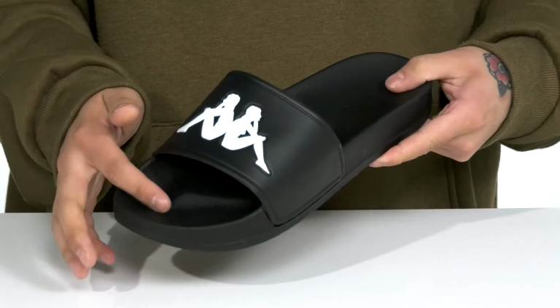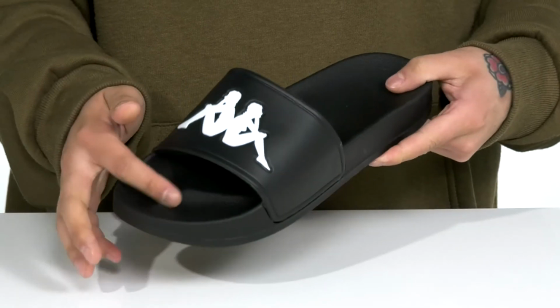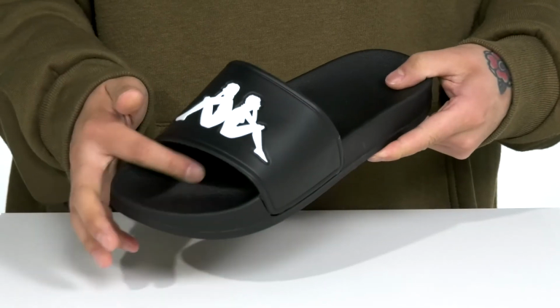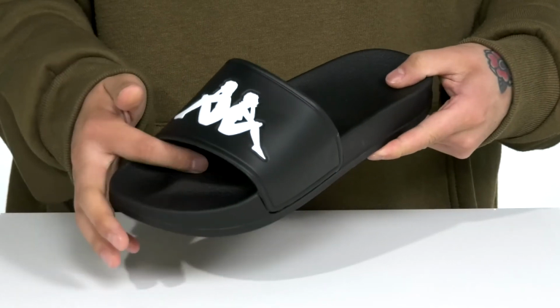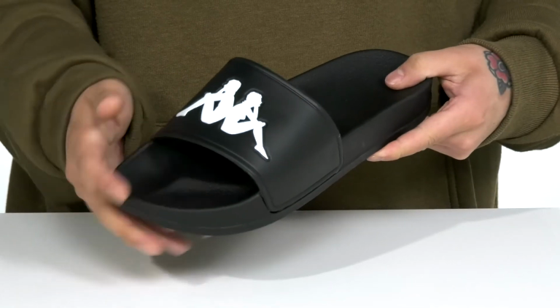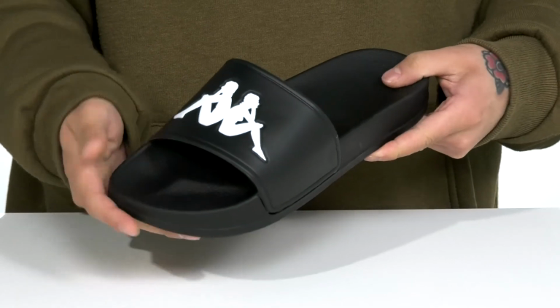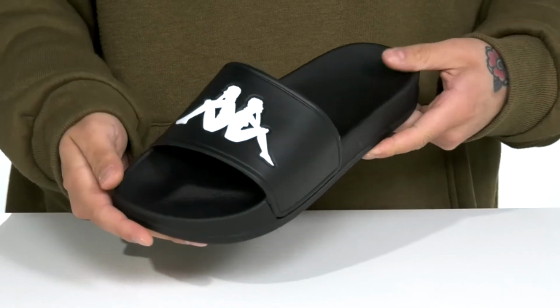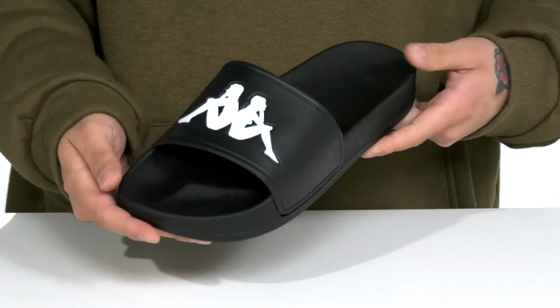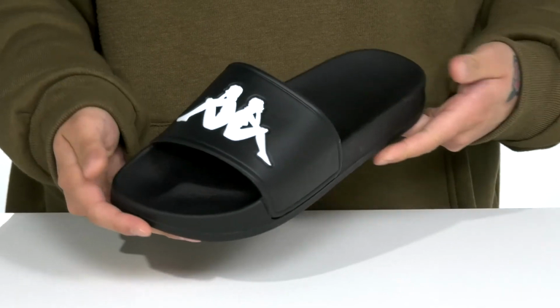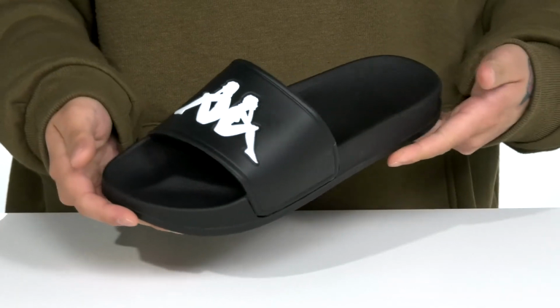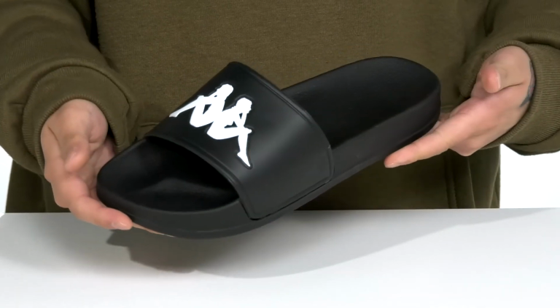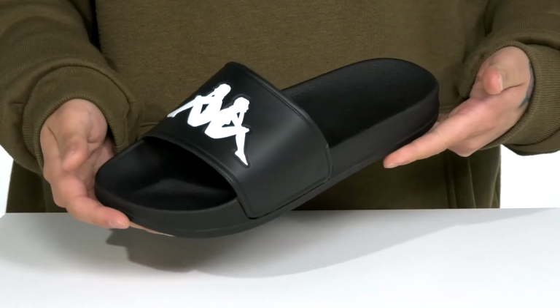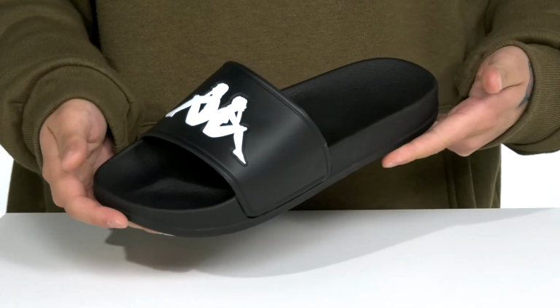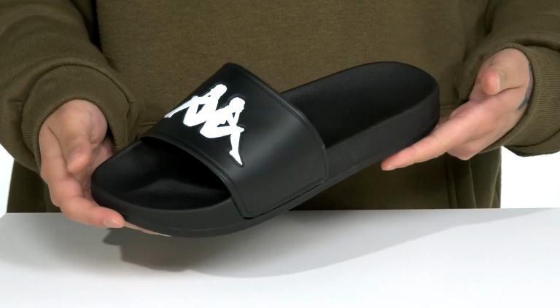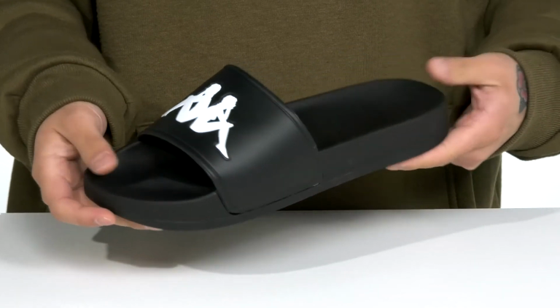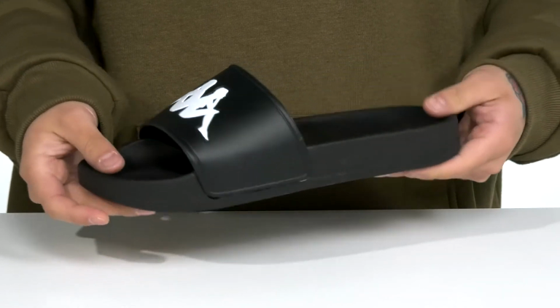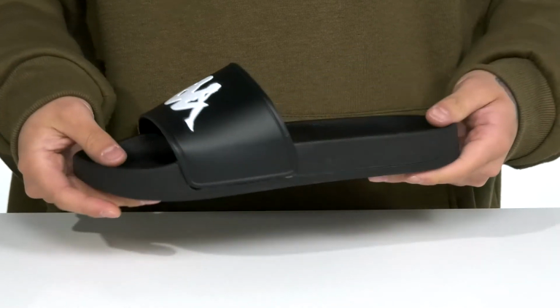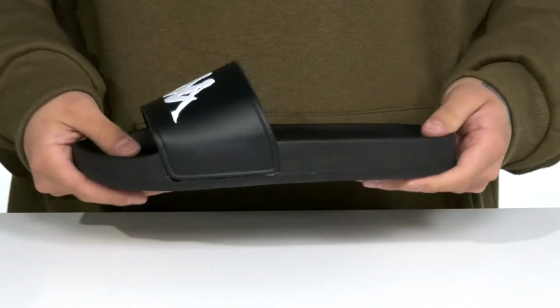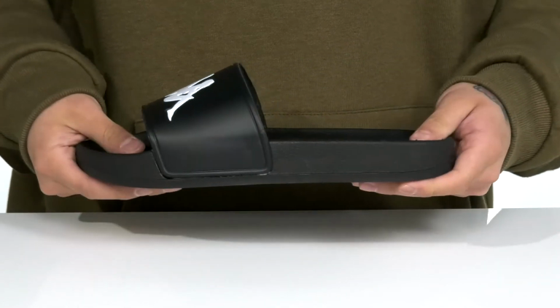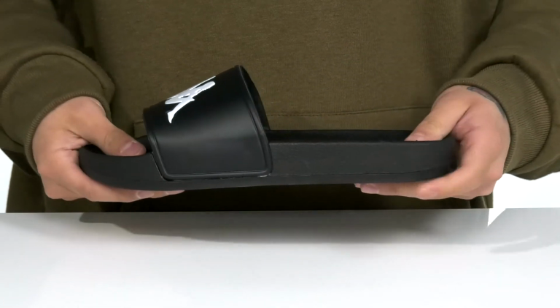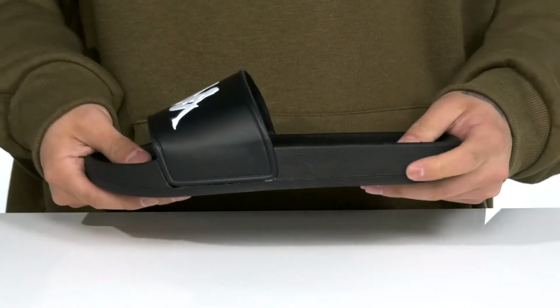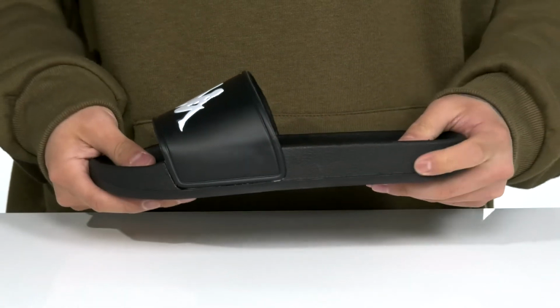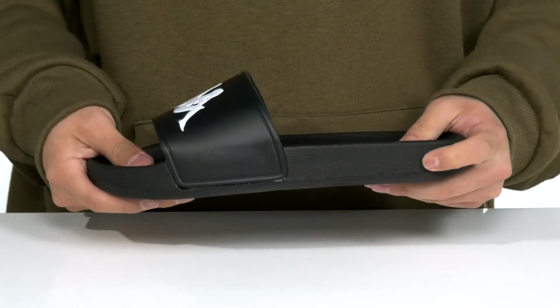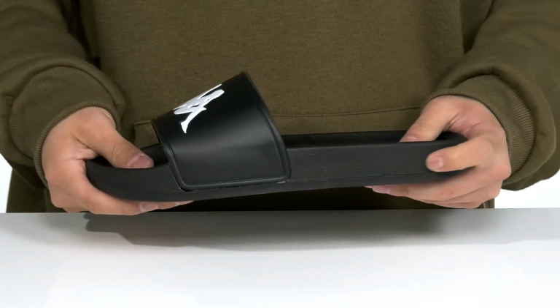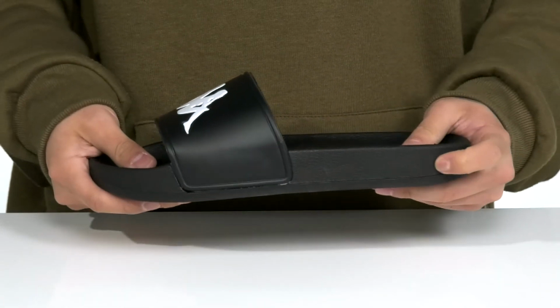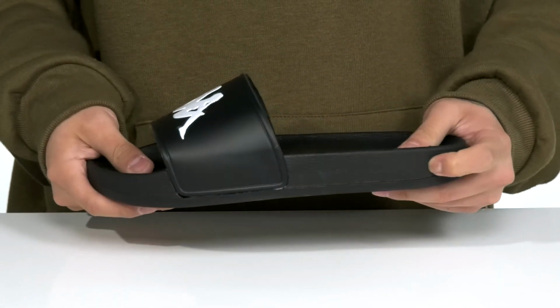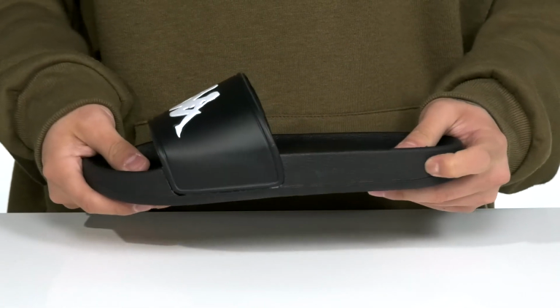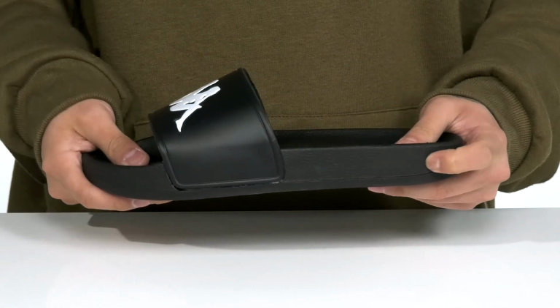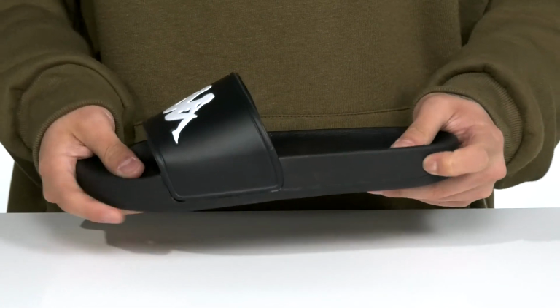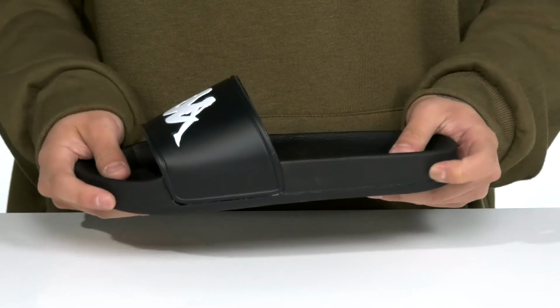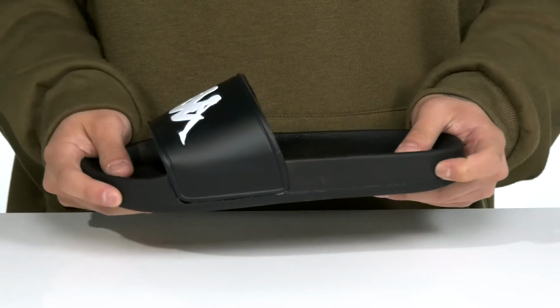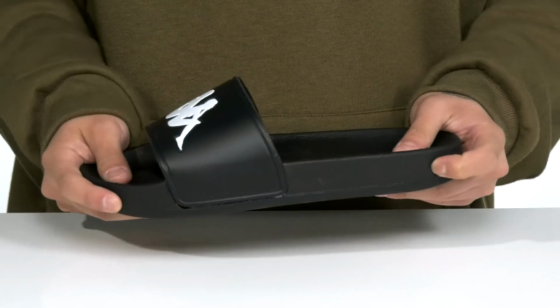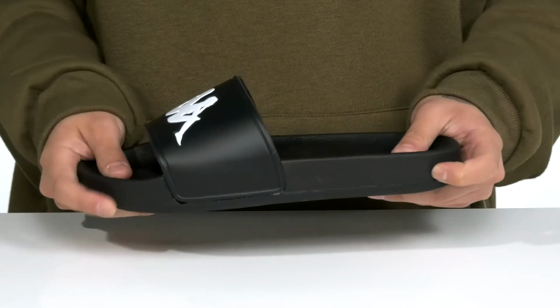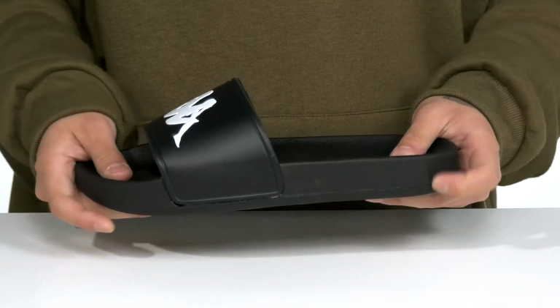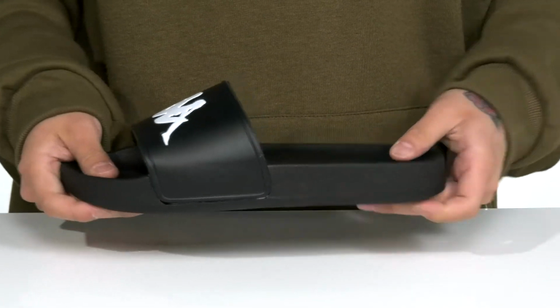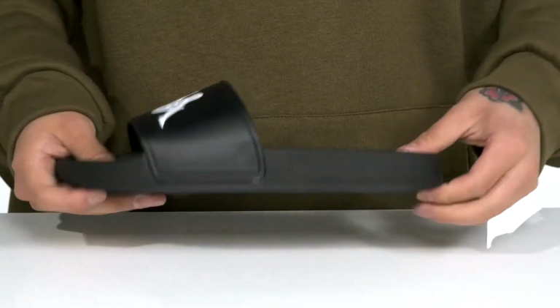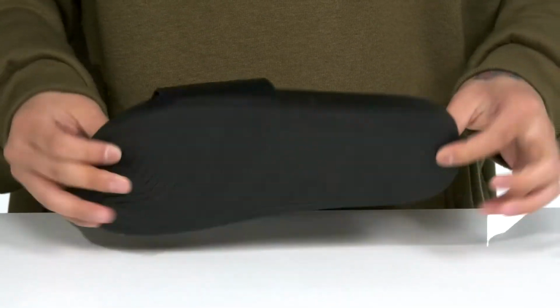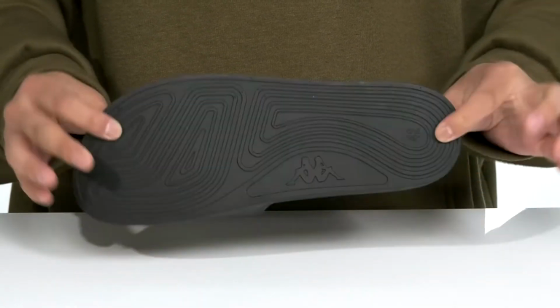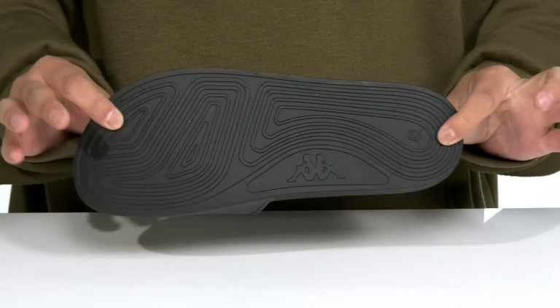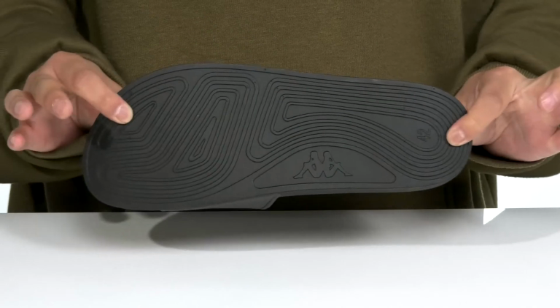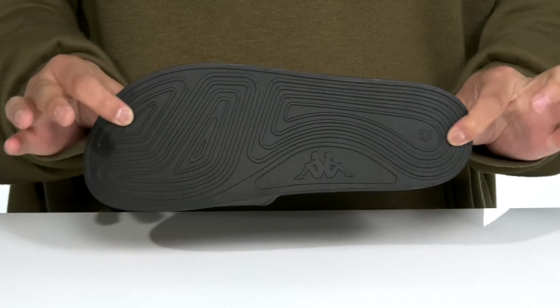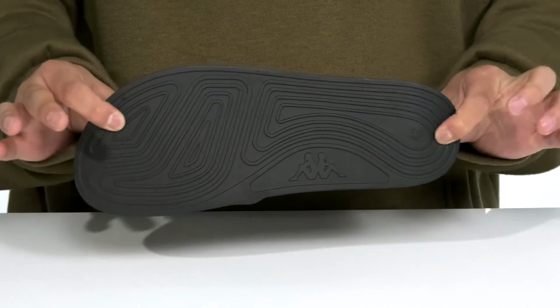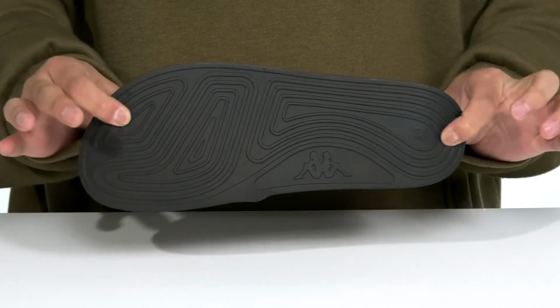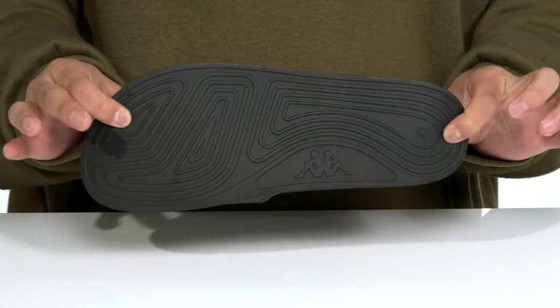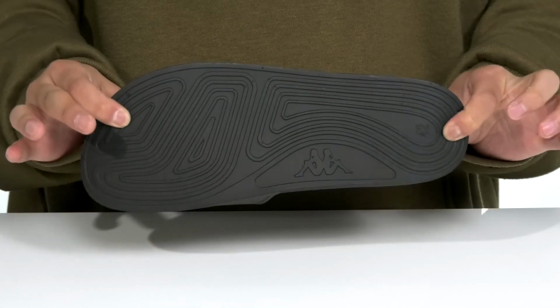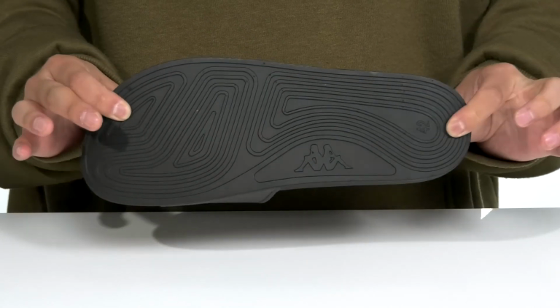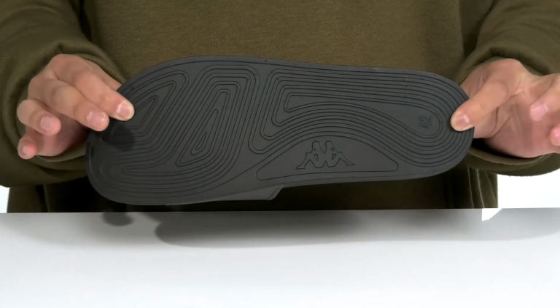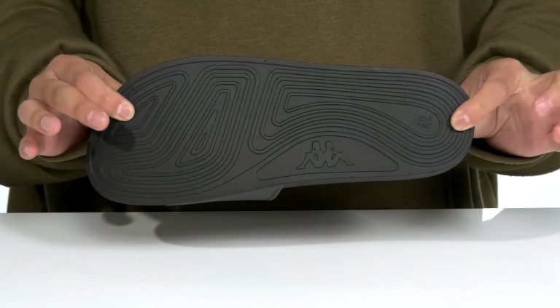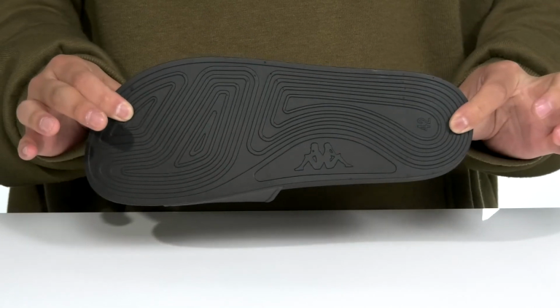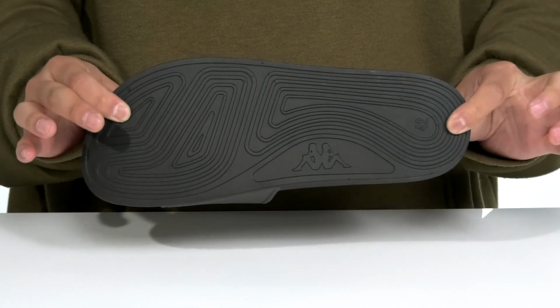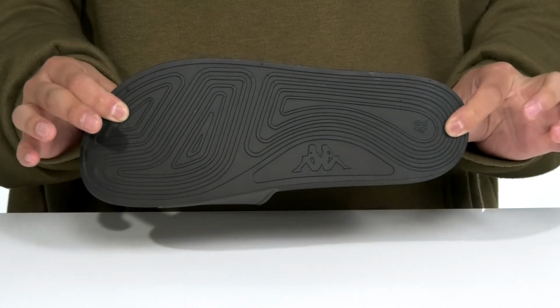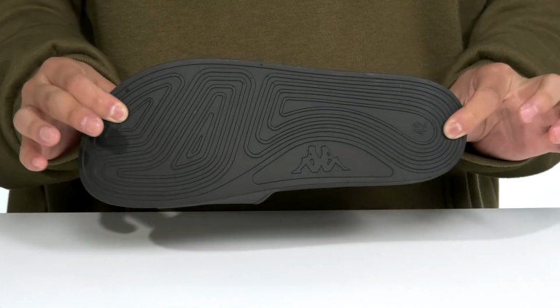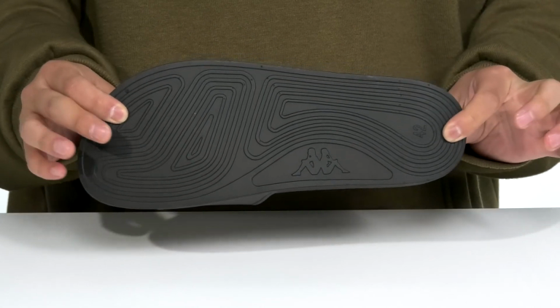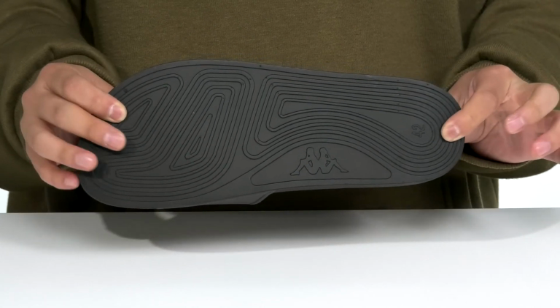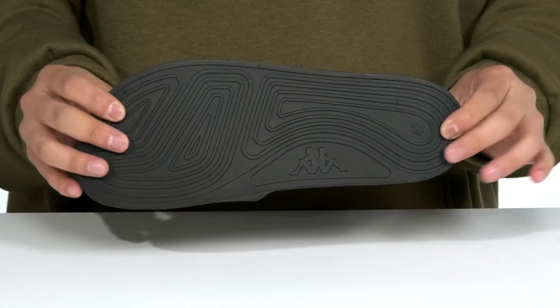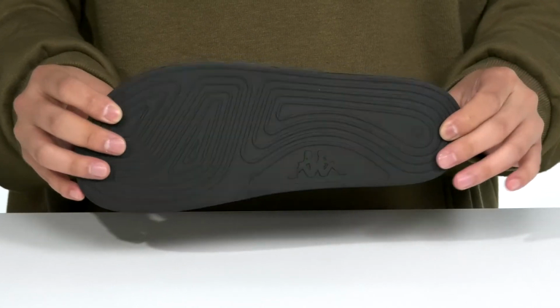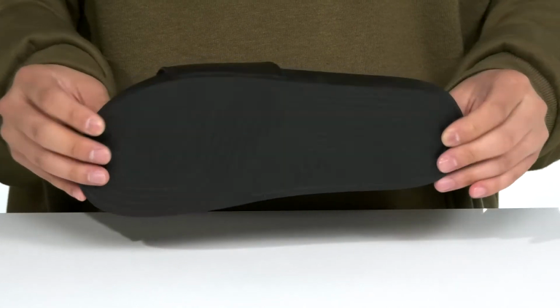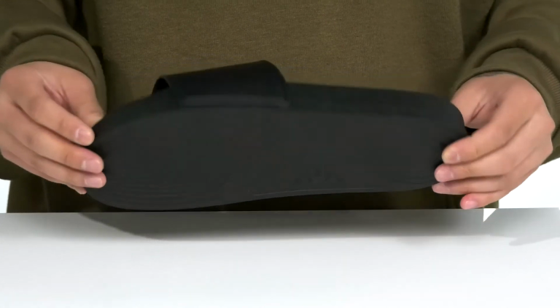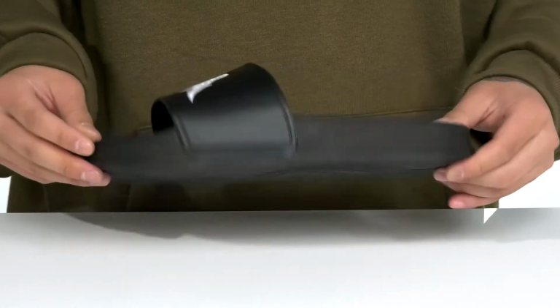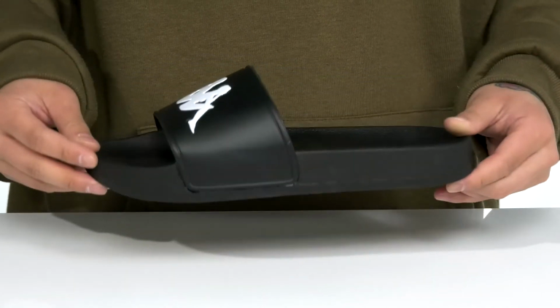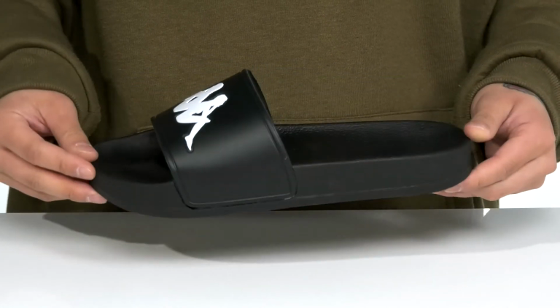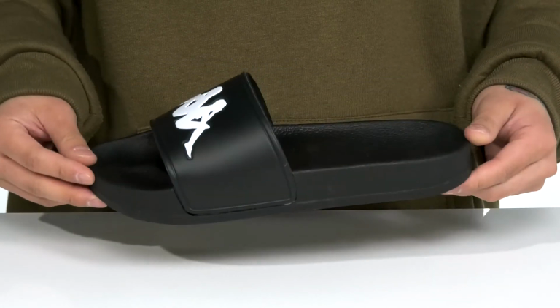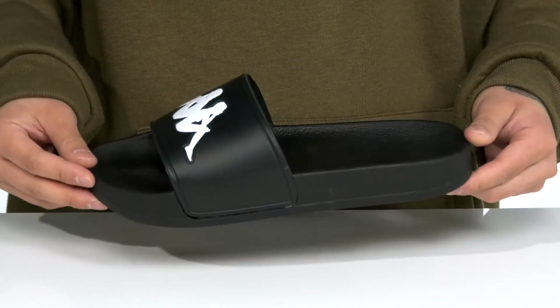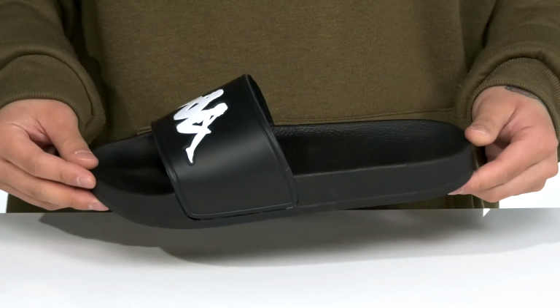The rounded toe bar gives you enhanced grip. You've got a lightweight shock absorbing foam on the midsole, and it all sits on top of a textured synthetic outsole to keep you stable.